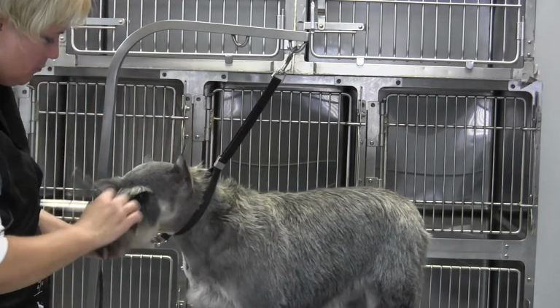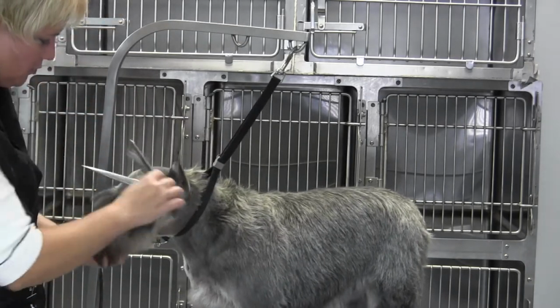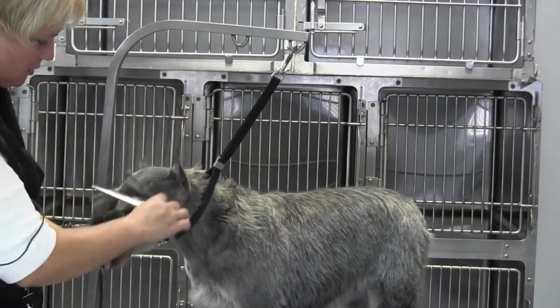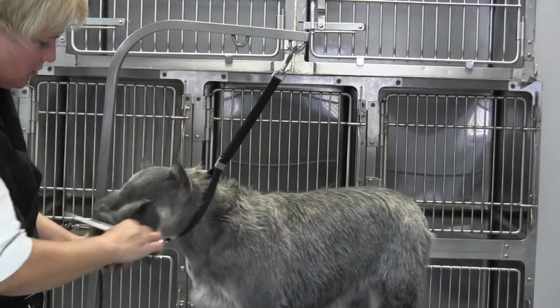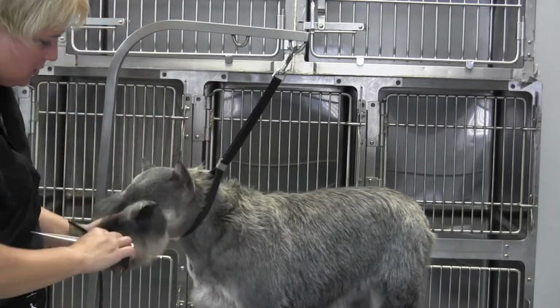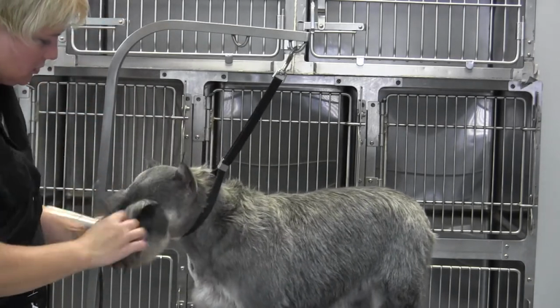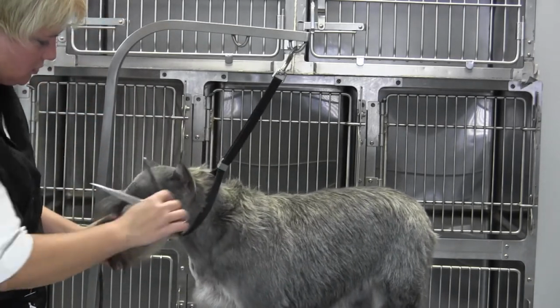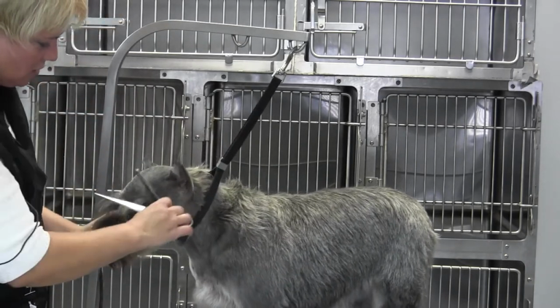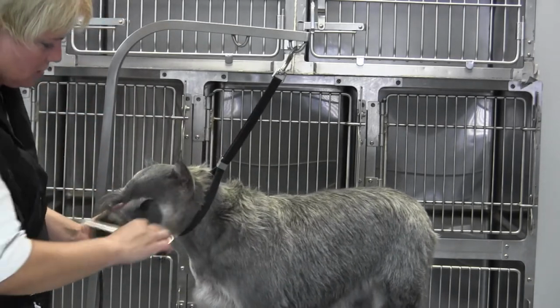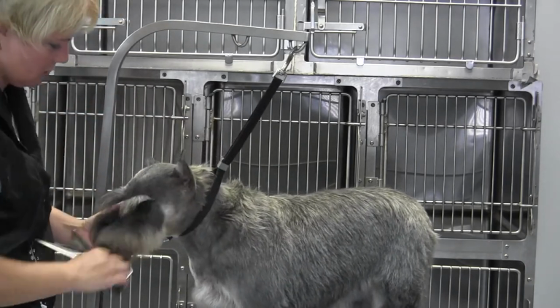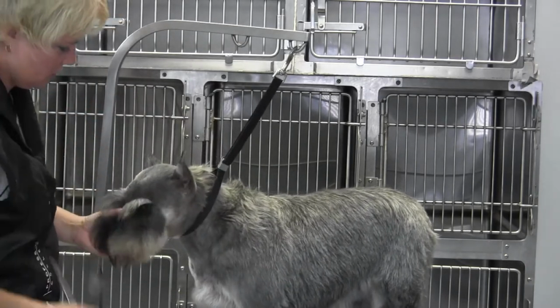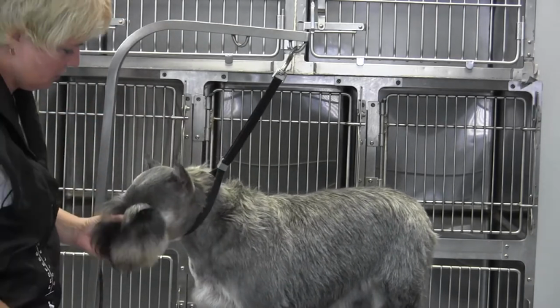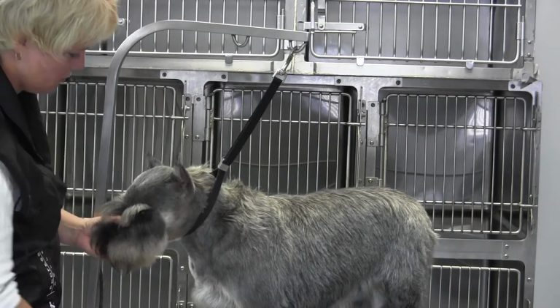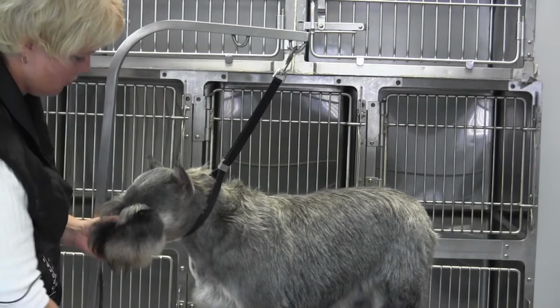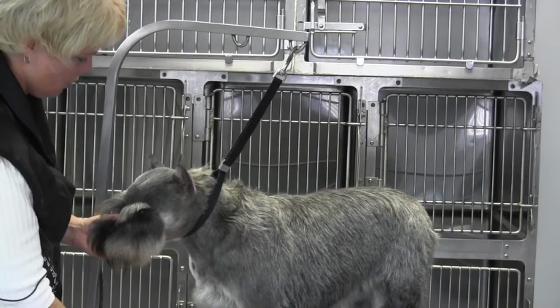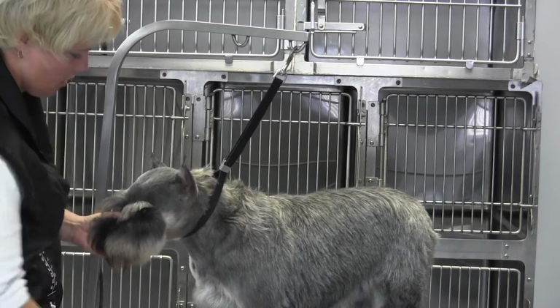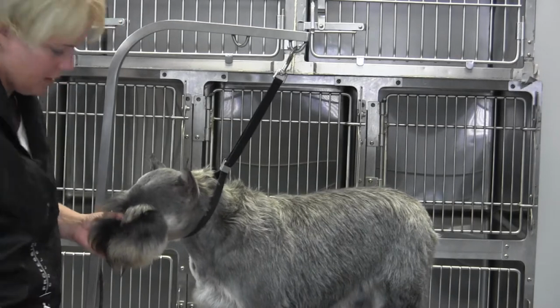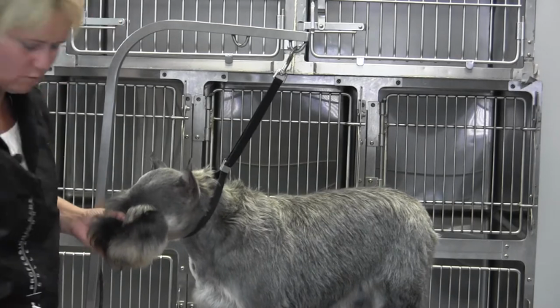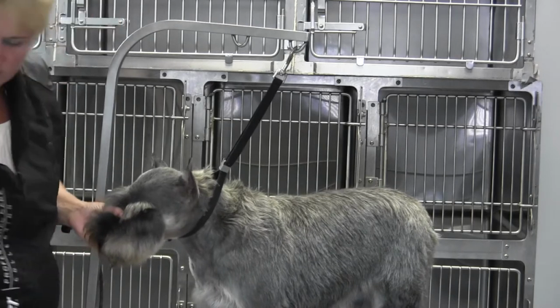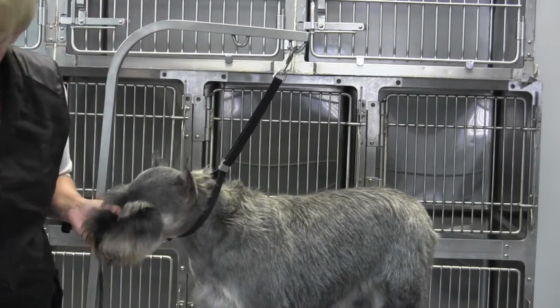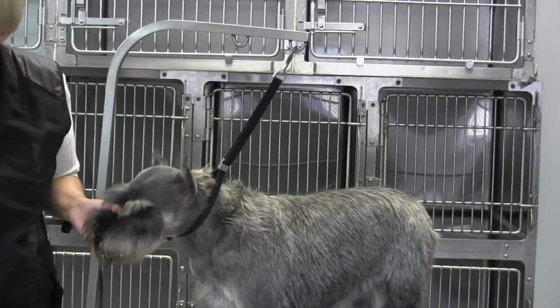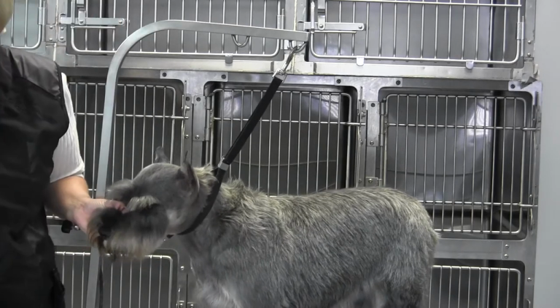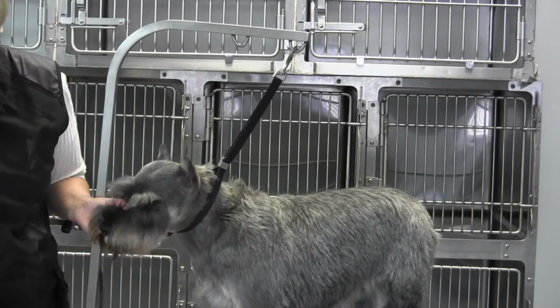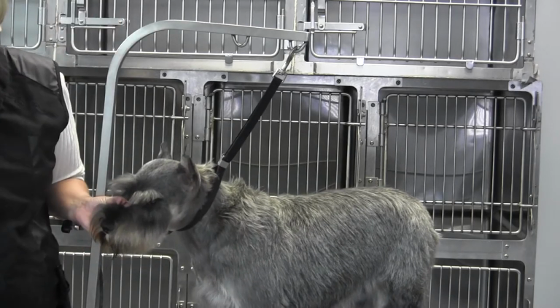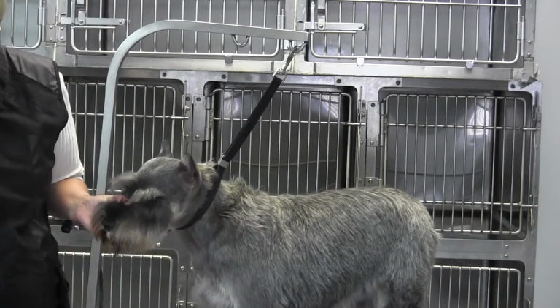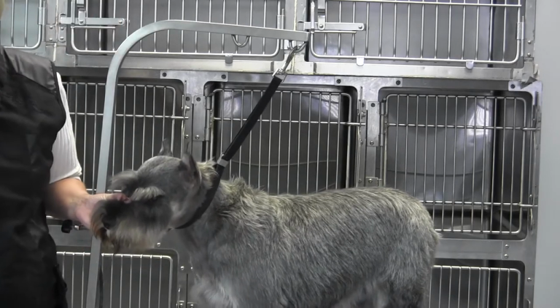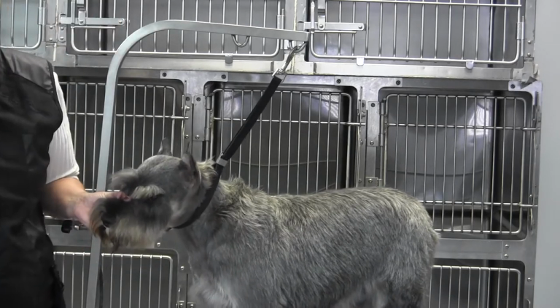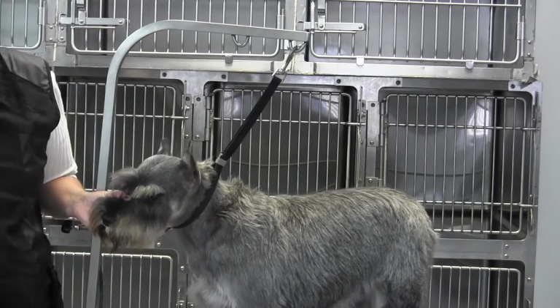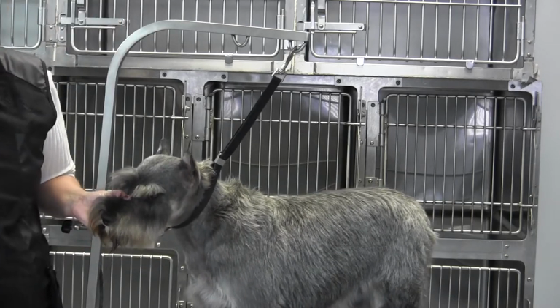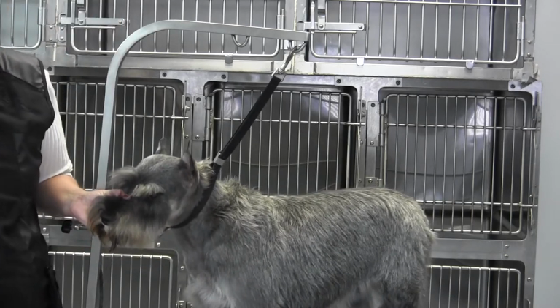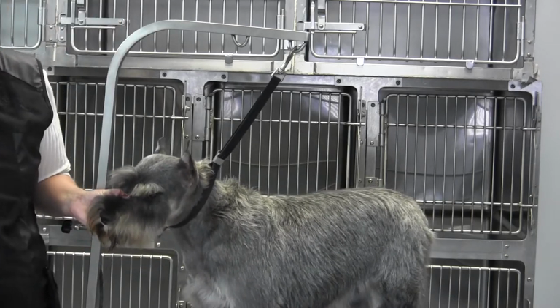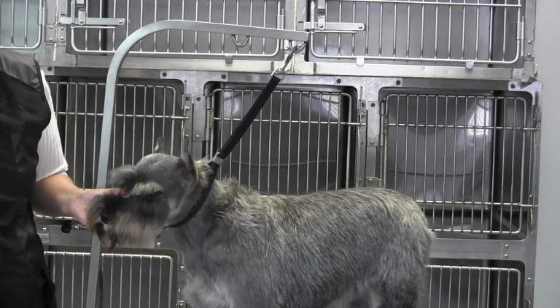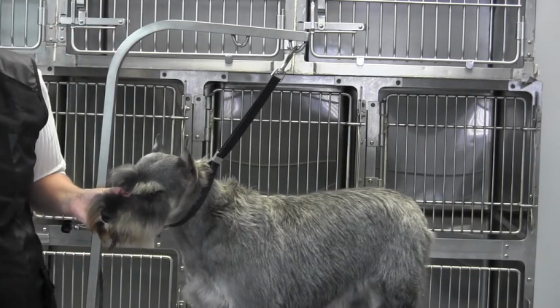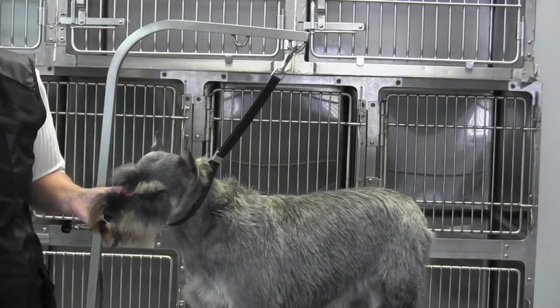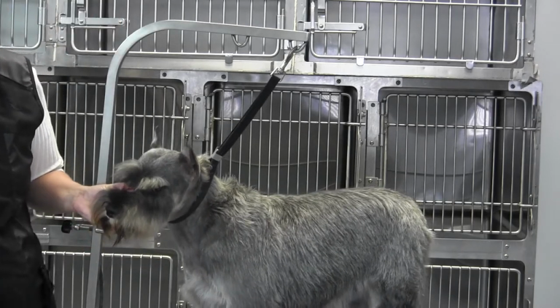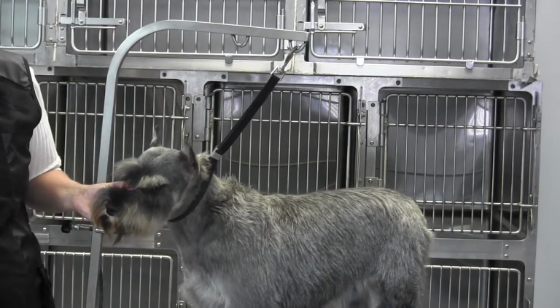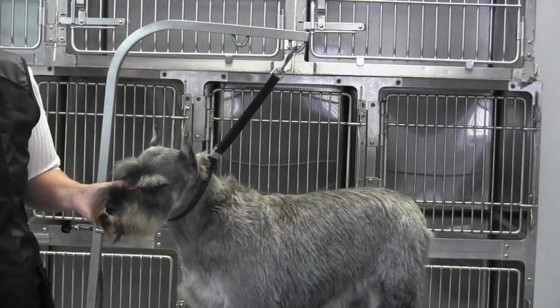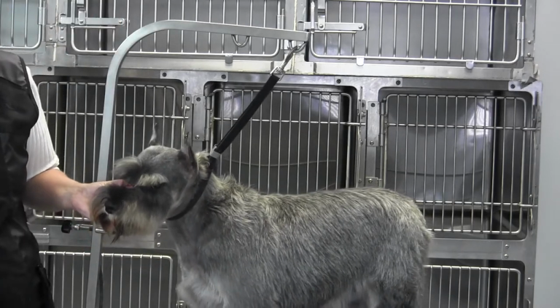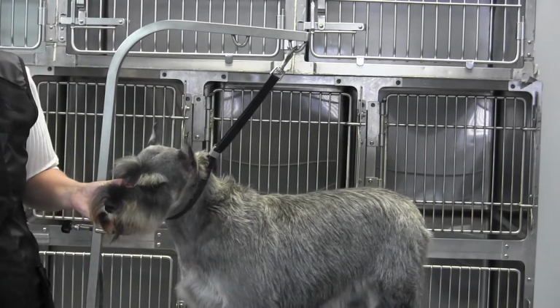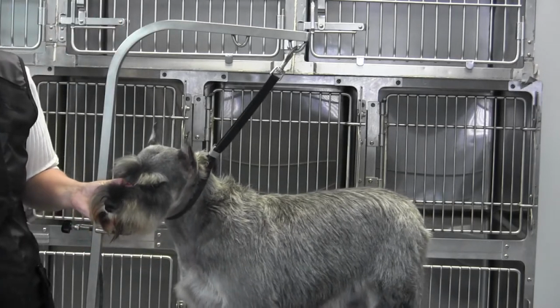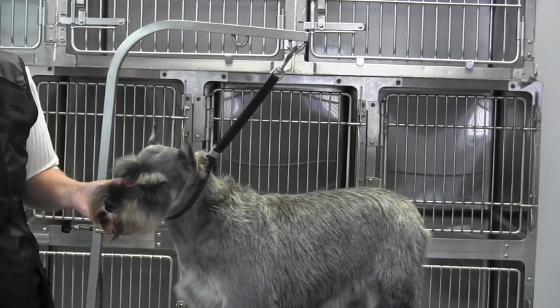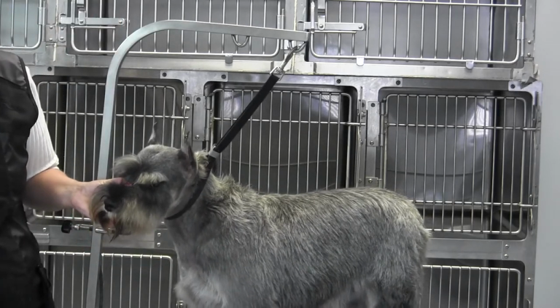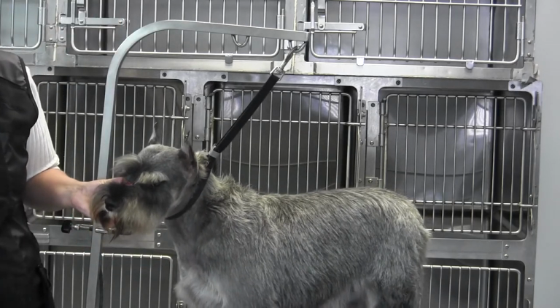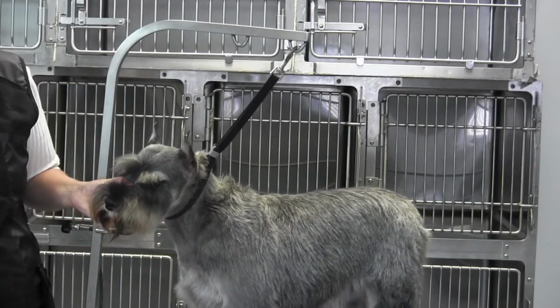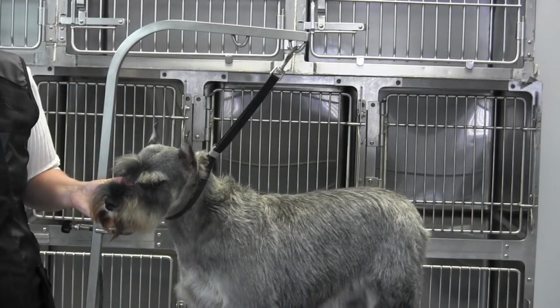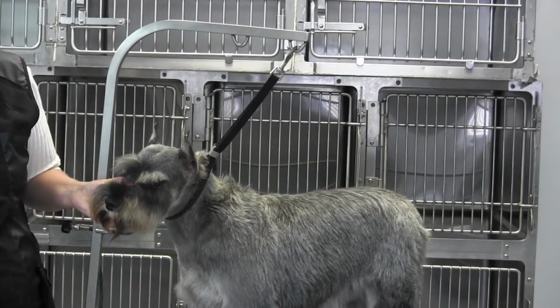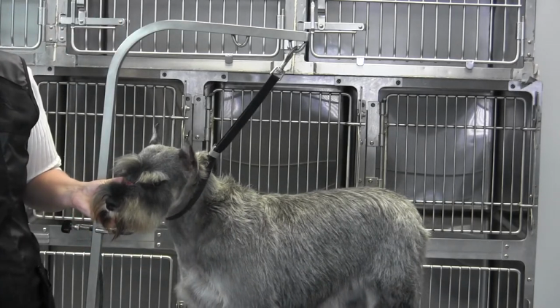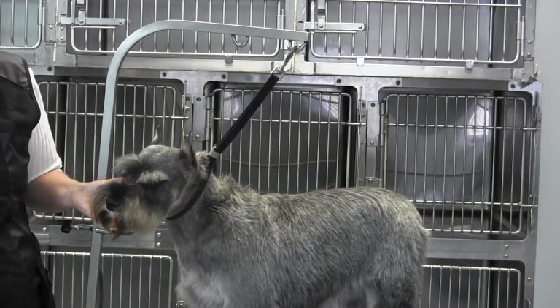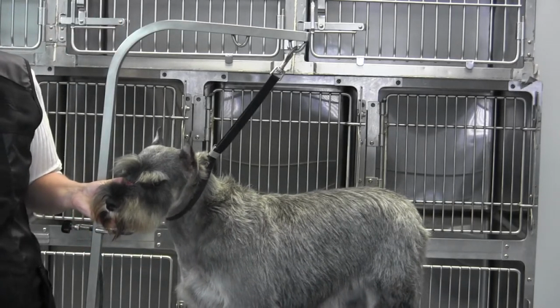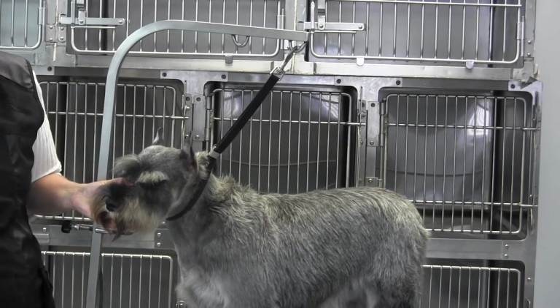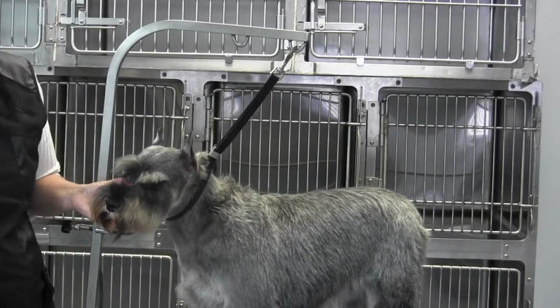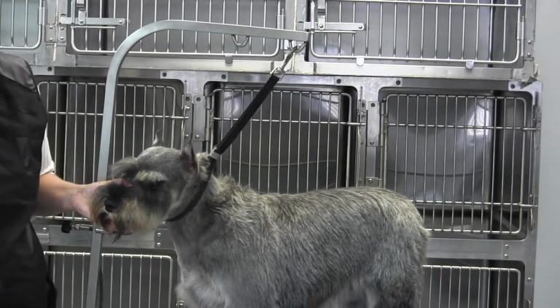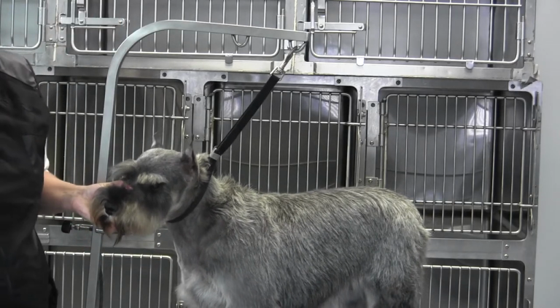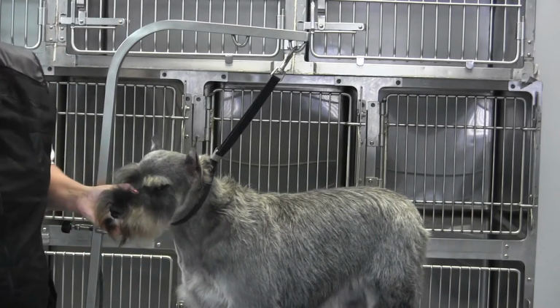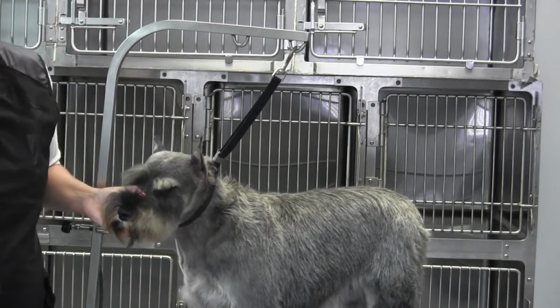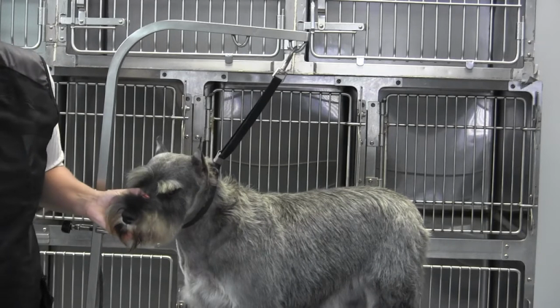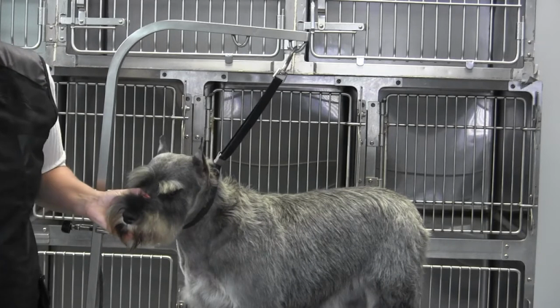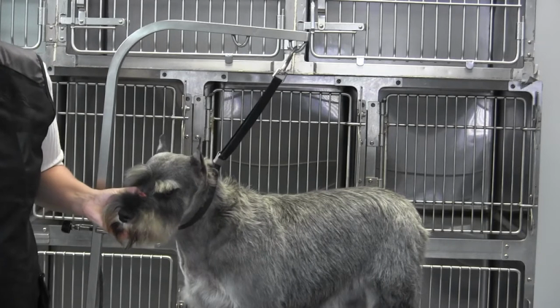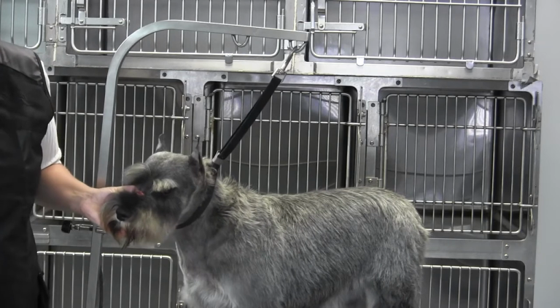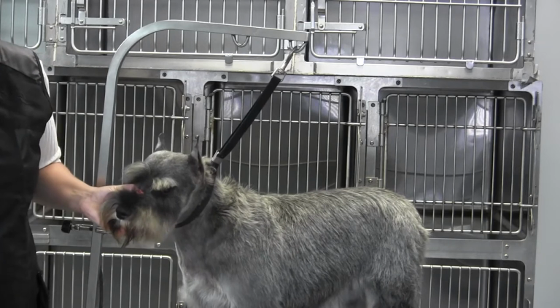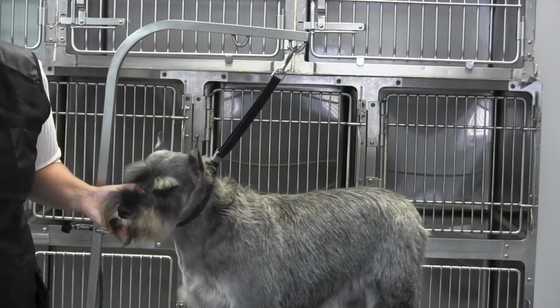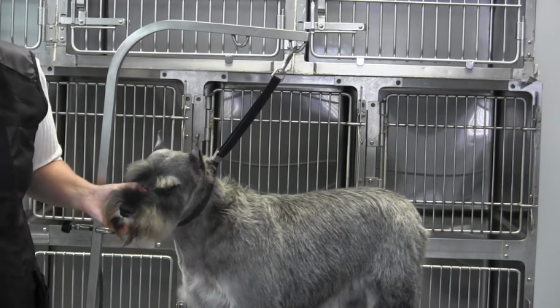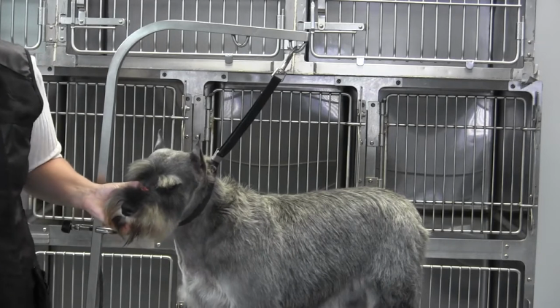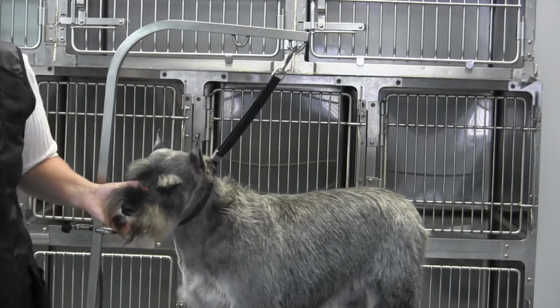I do like to come across the top of the eye with a blending shear.